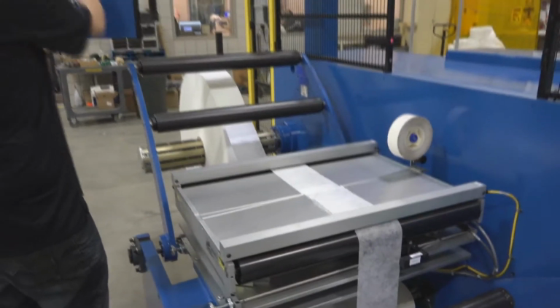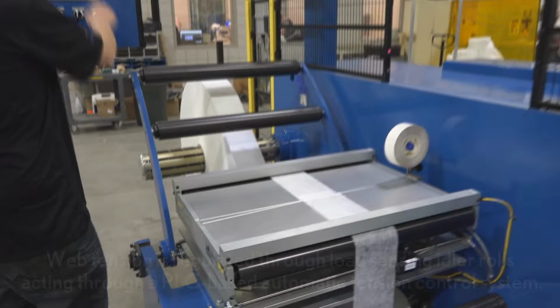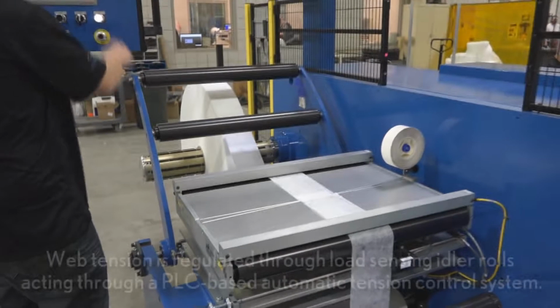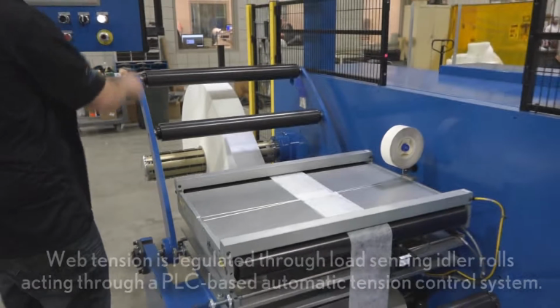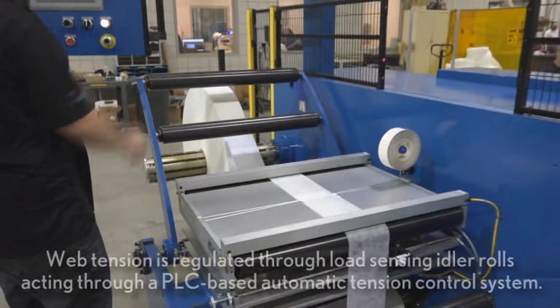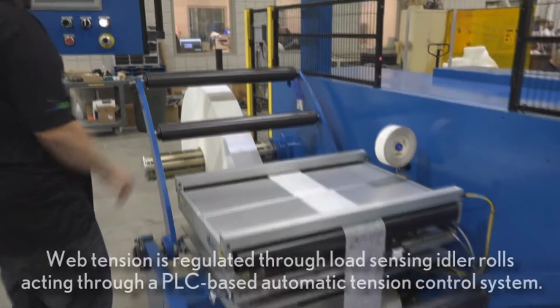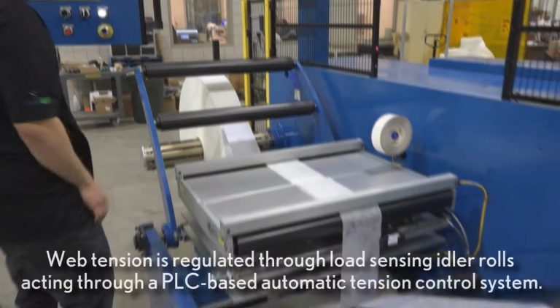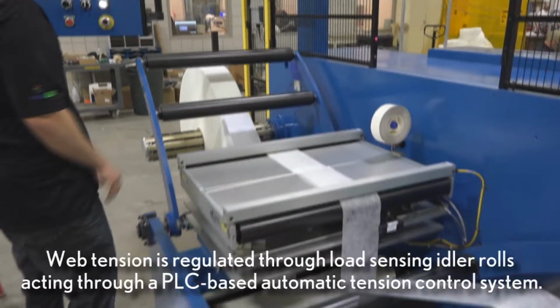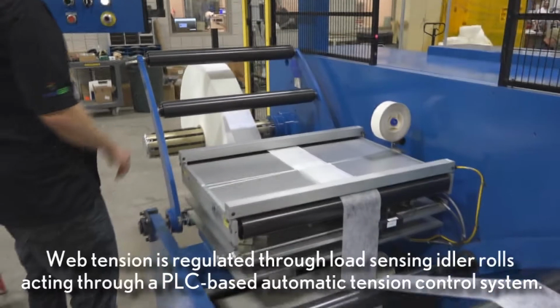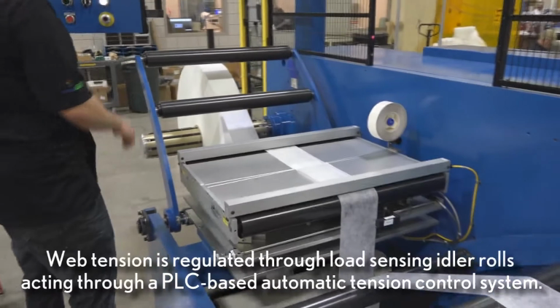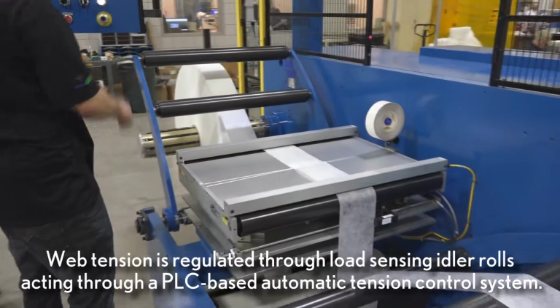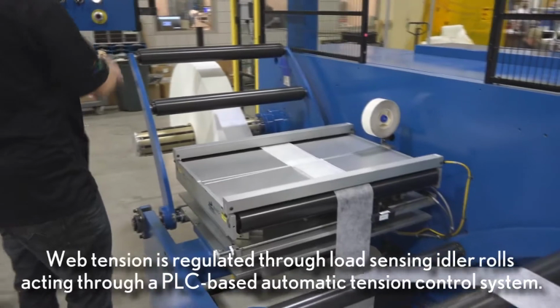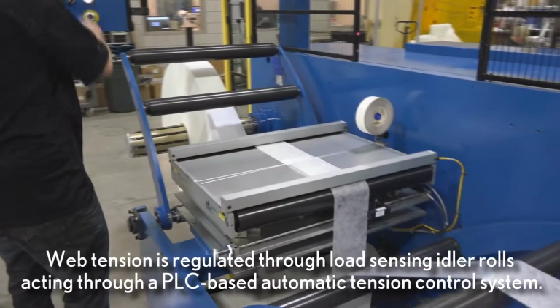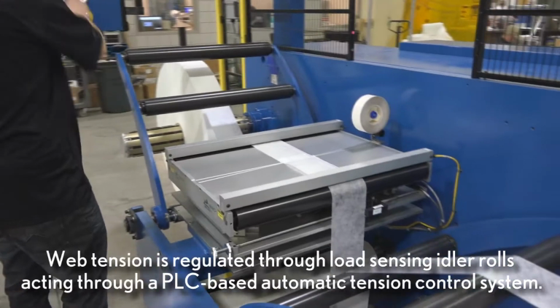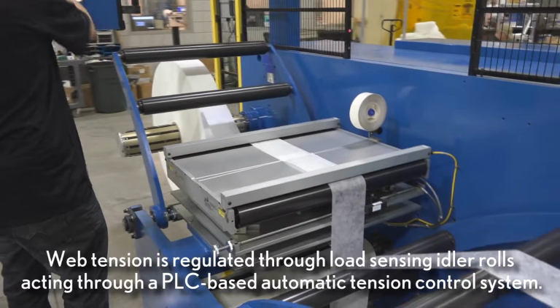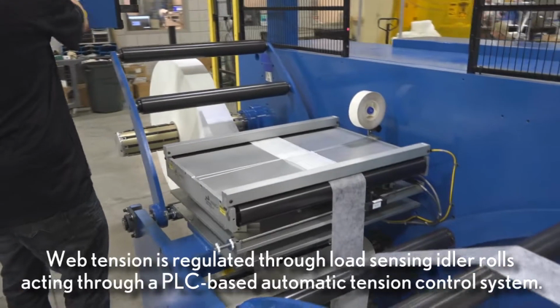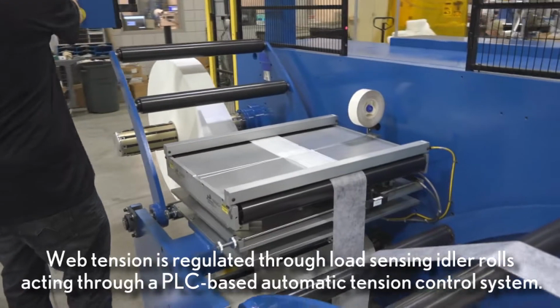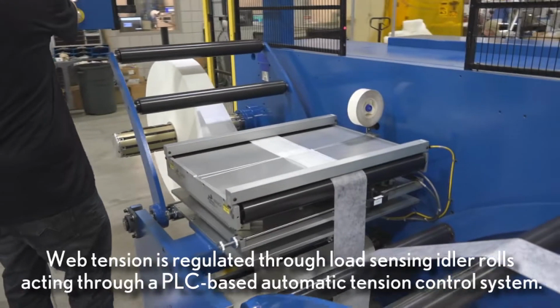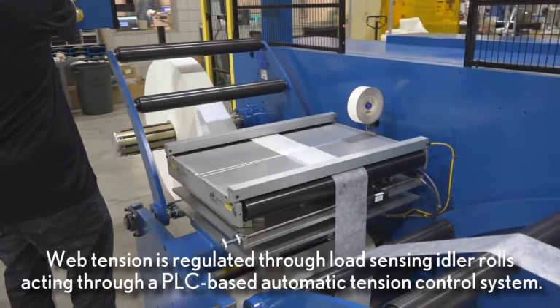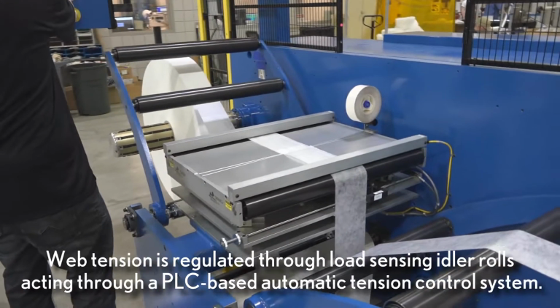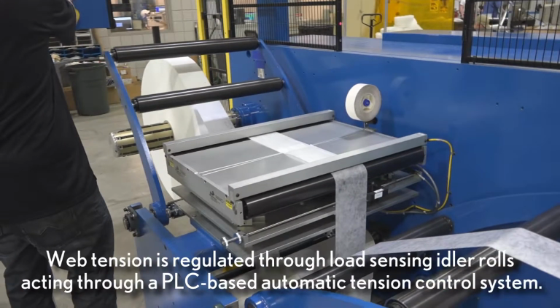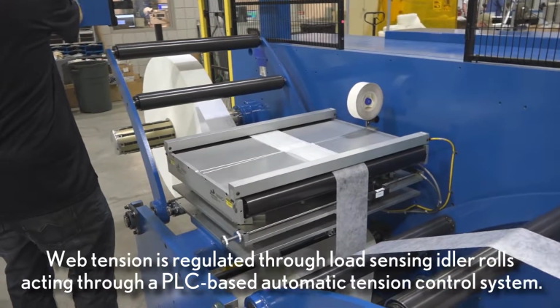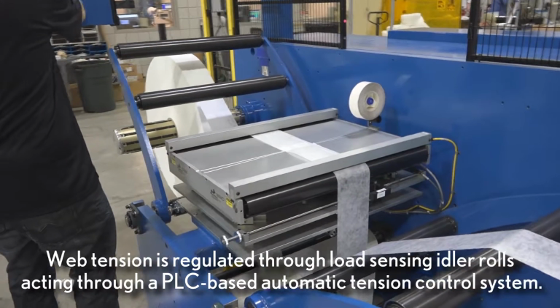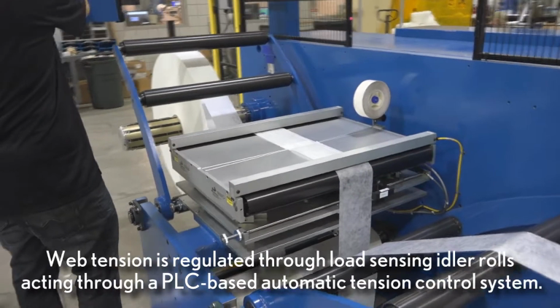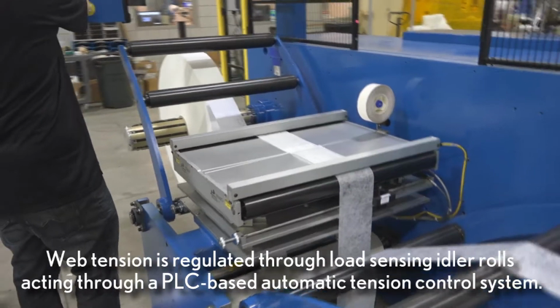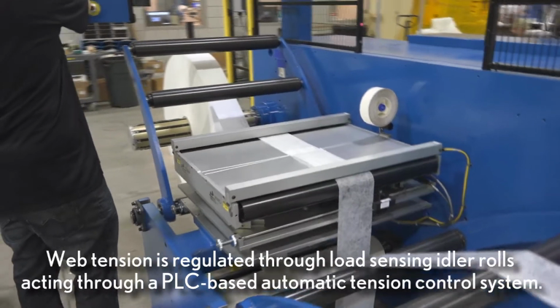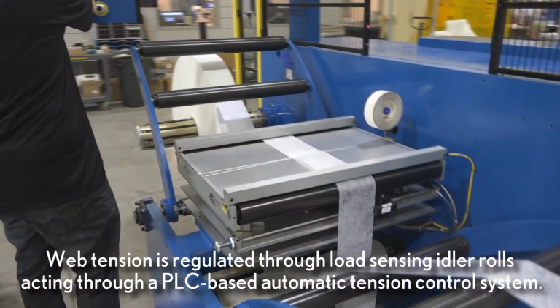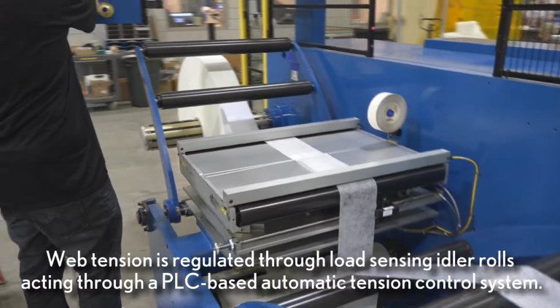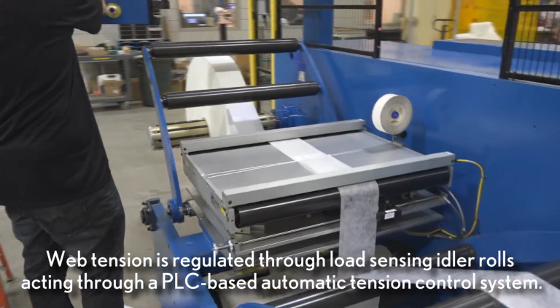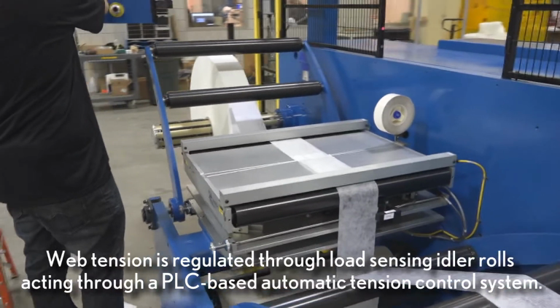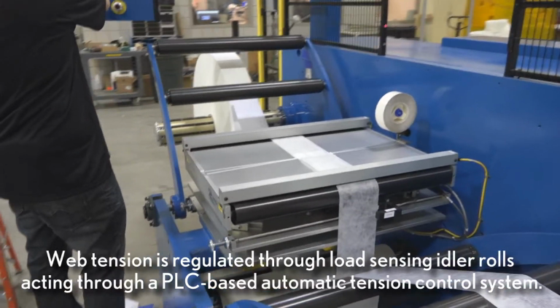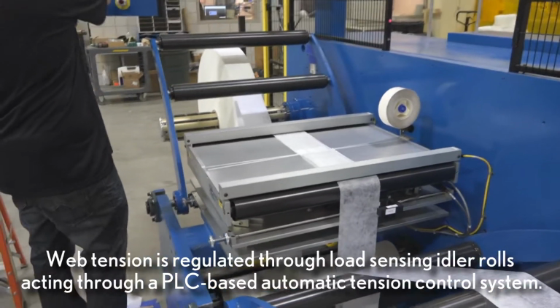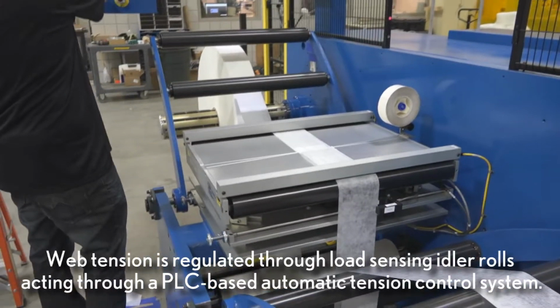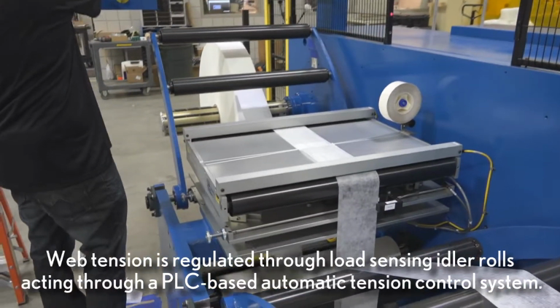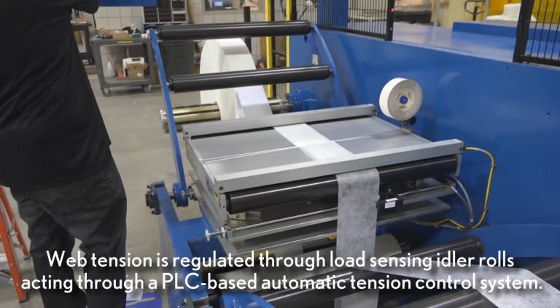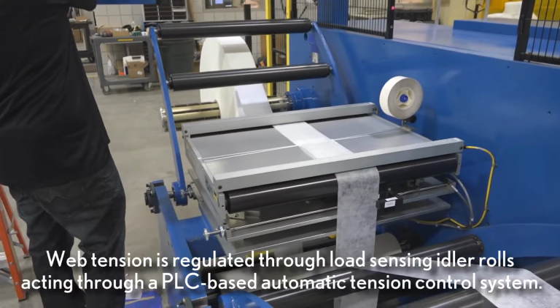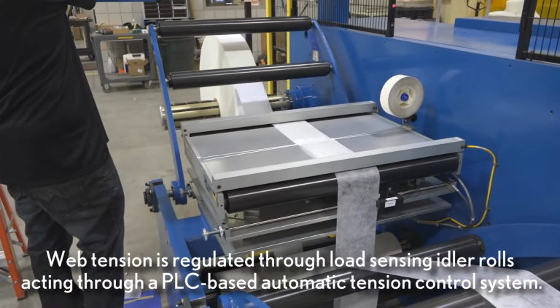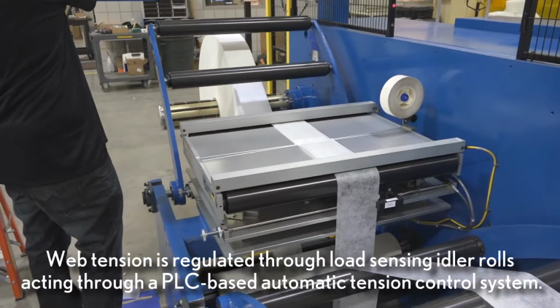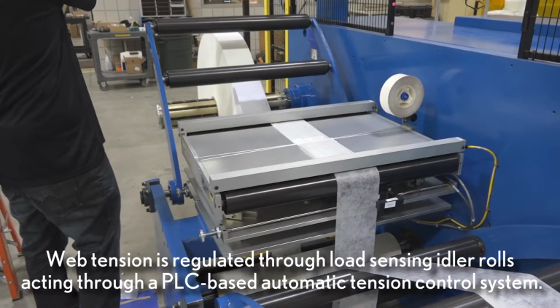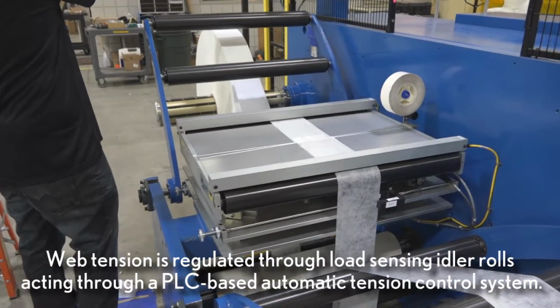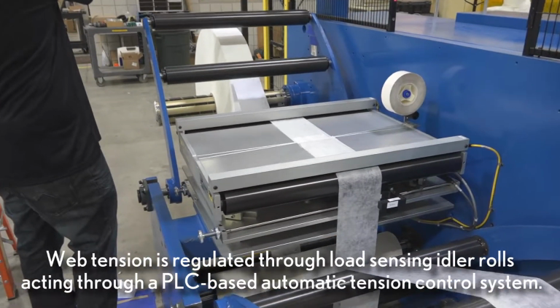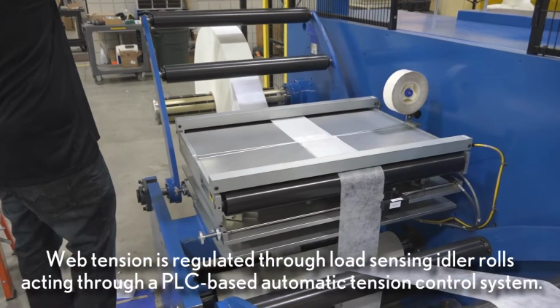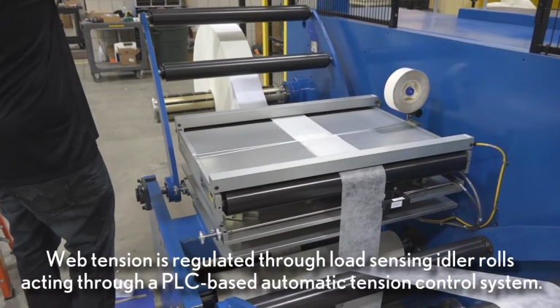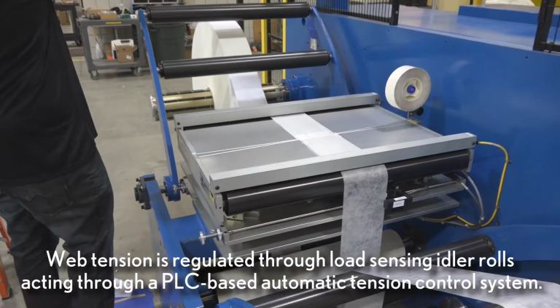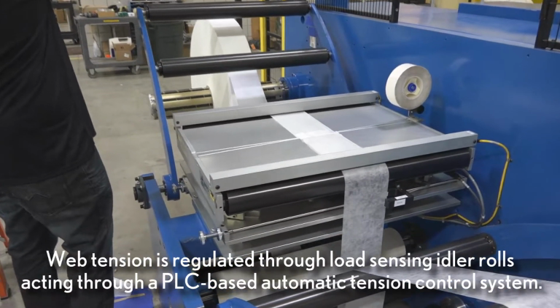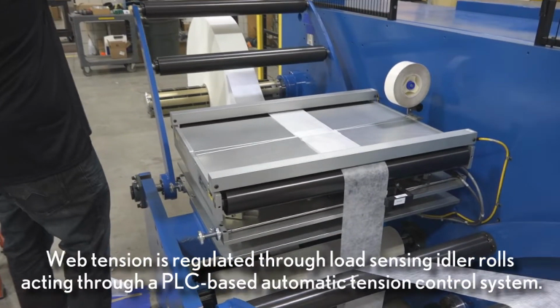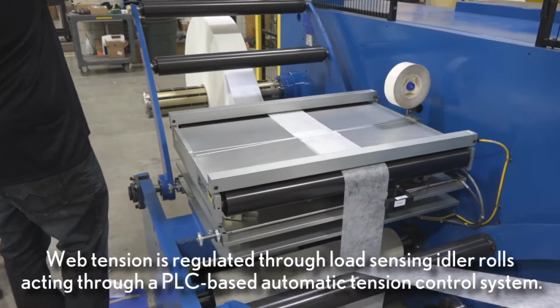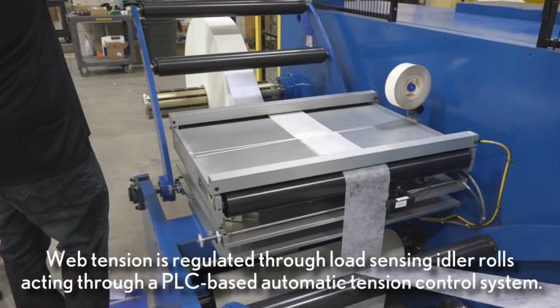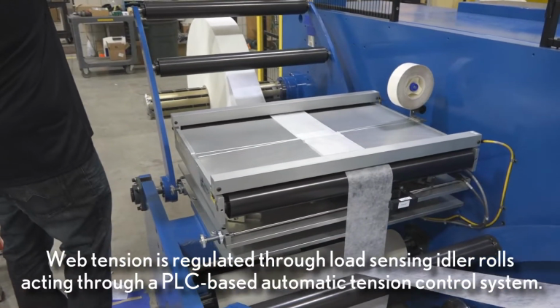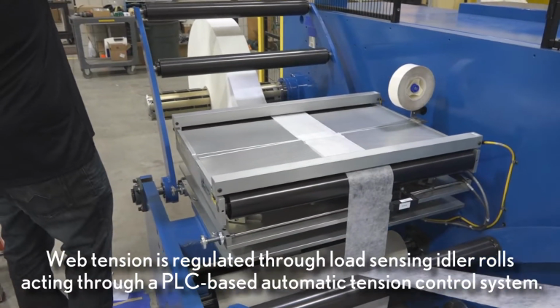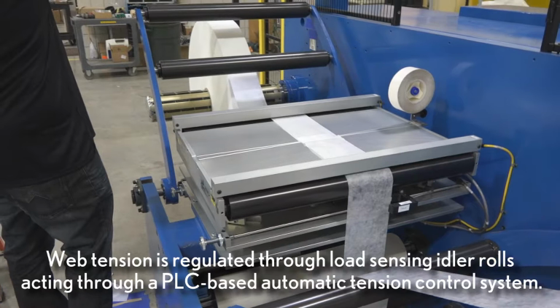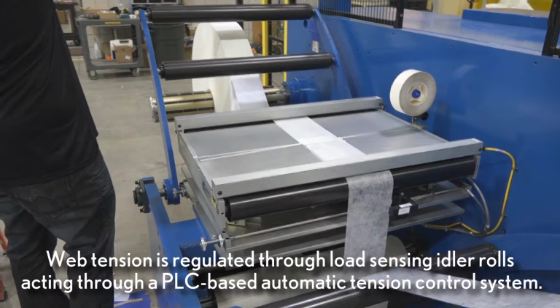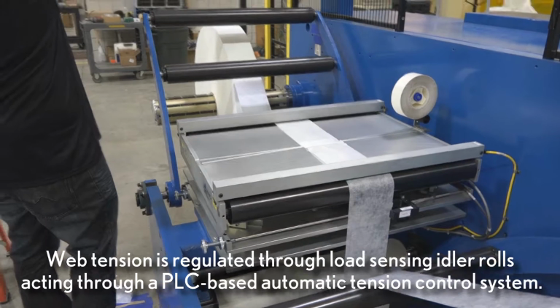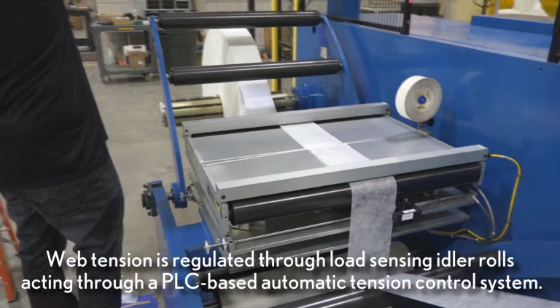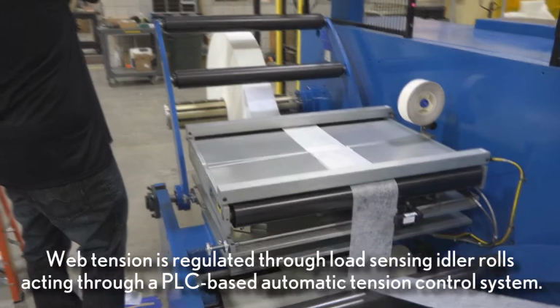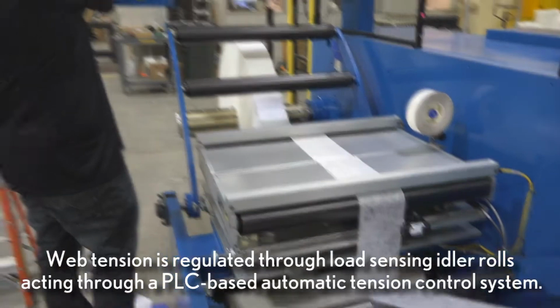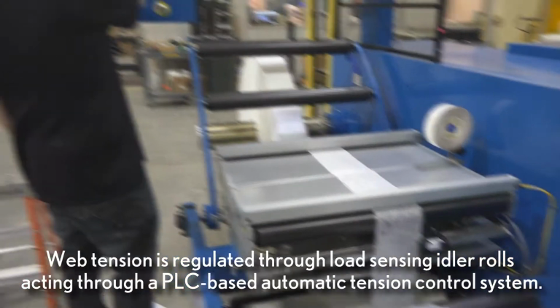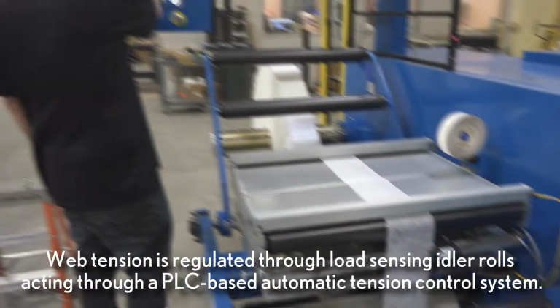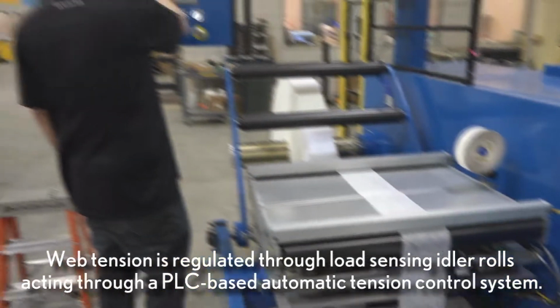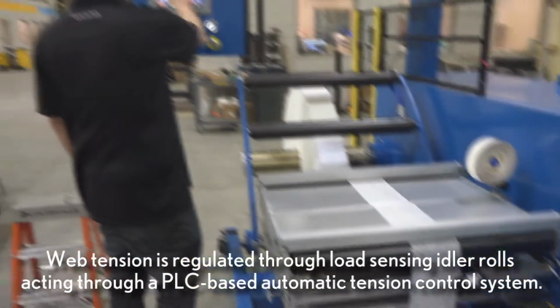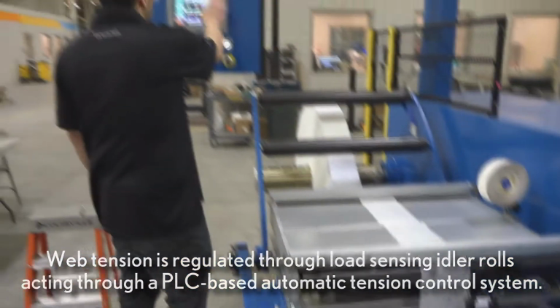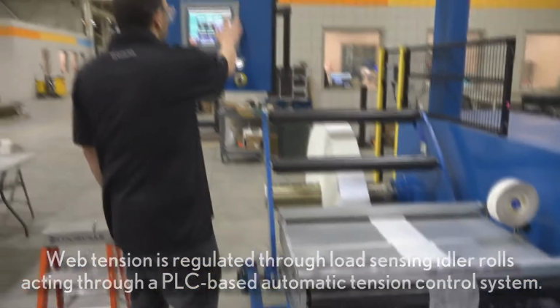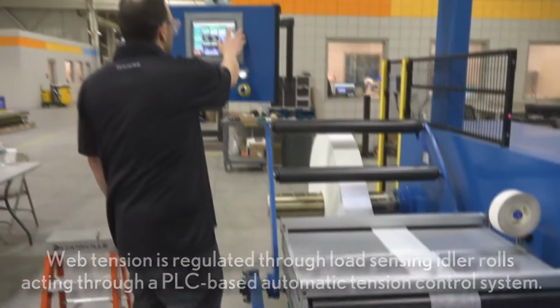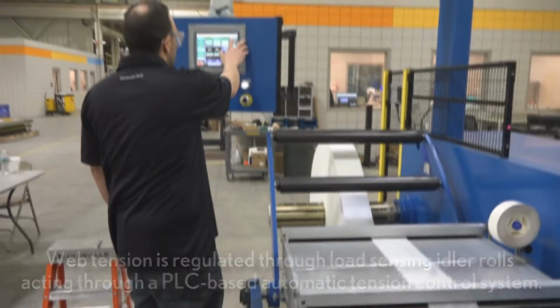Web tension is regulated through load sensing idler rolls acting through a PLC based automatic tension control system.